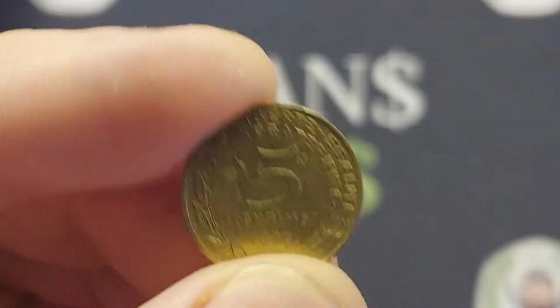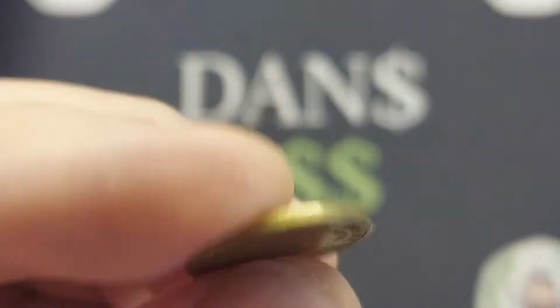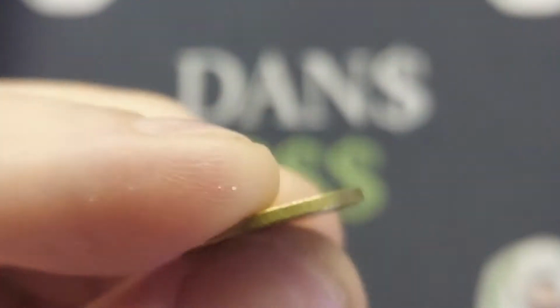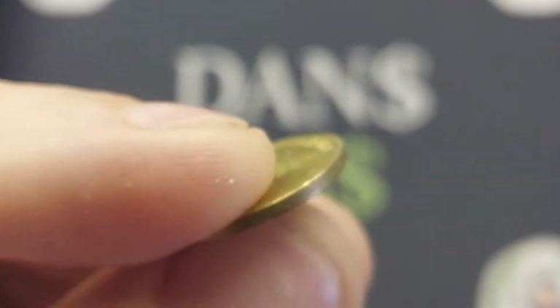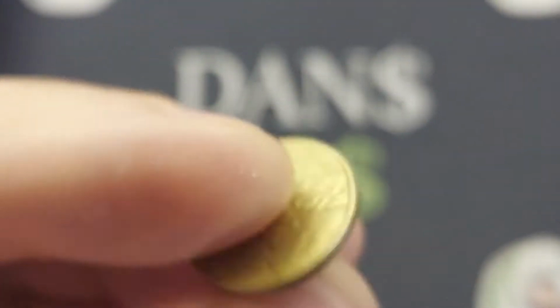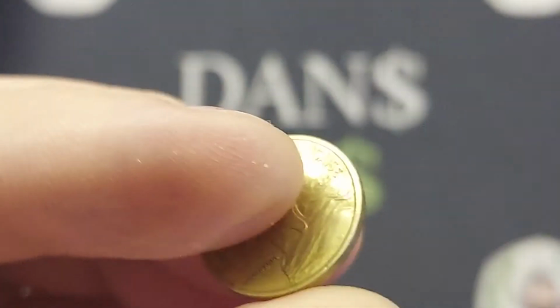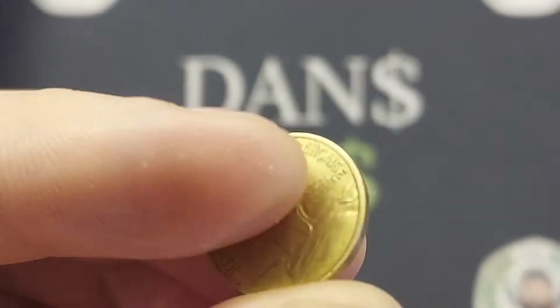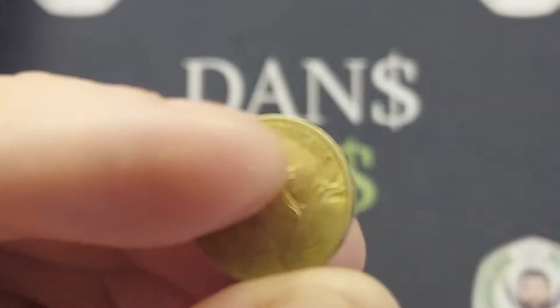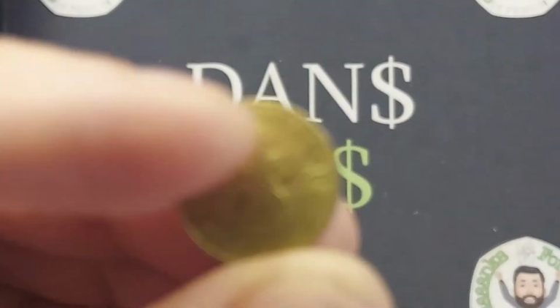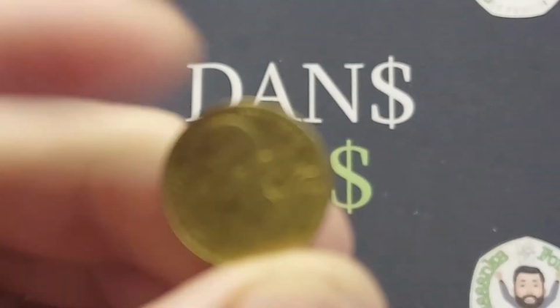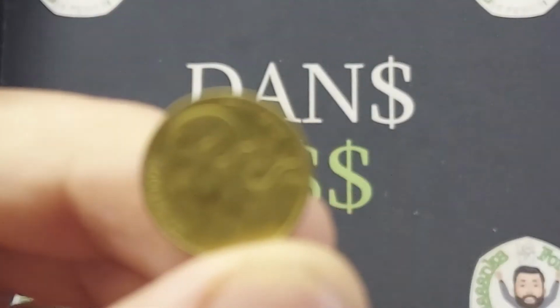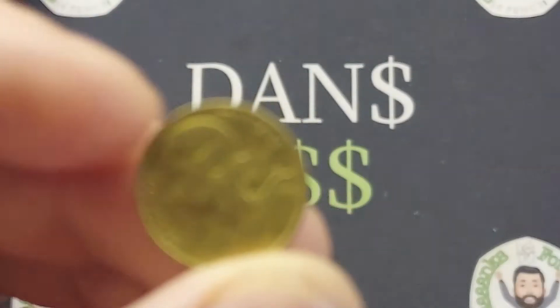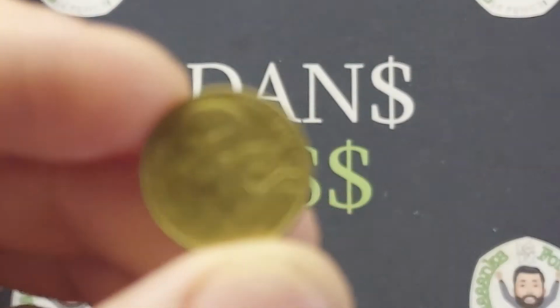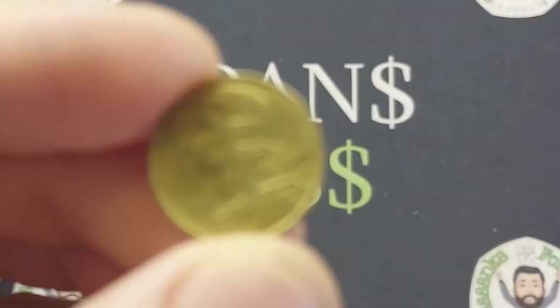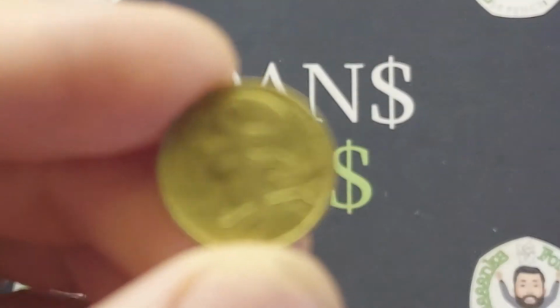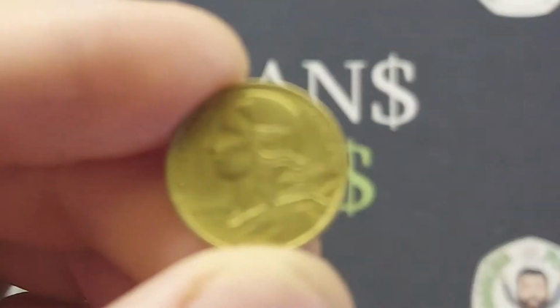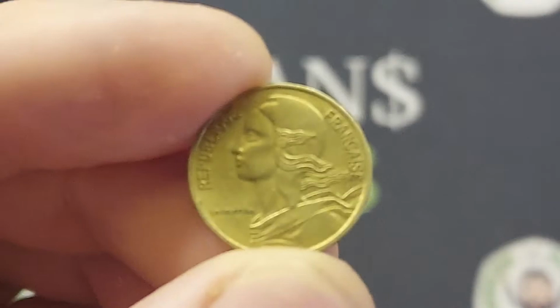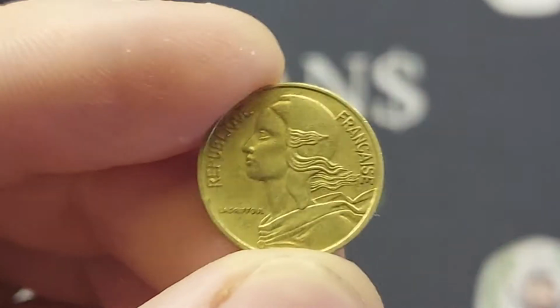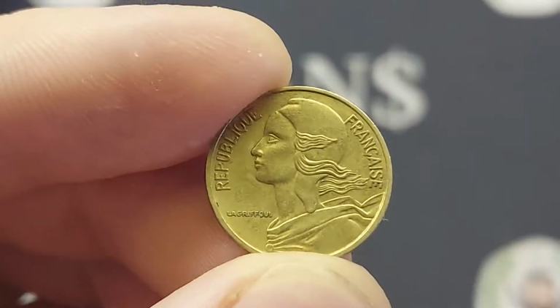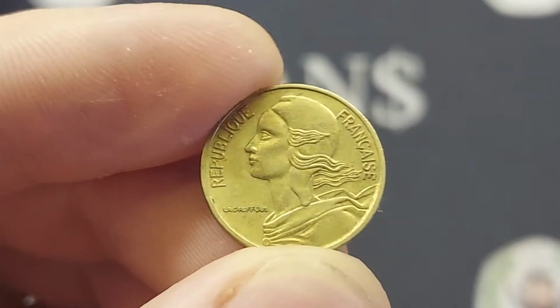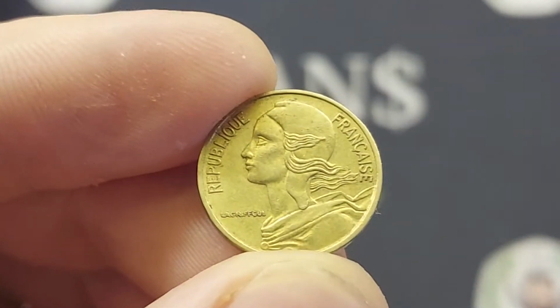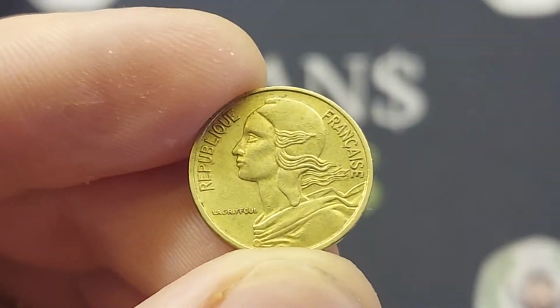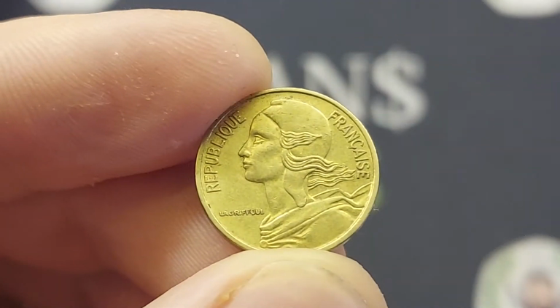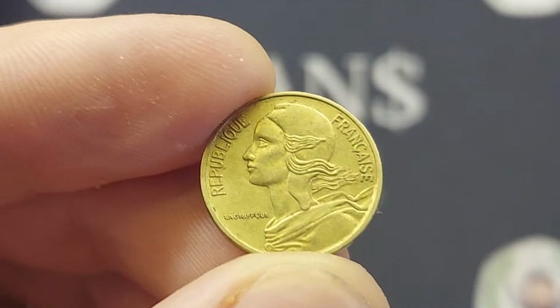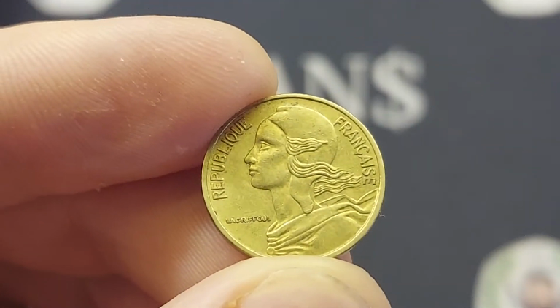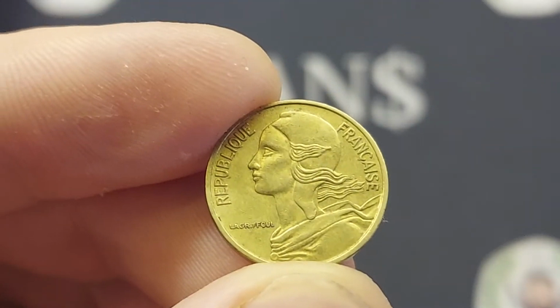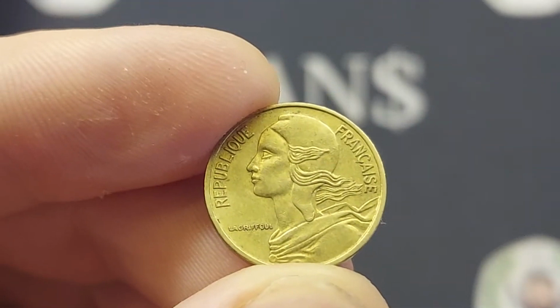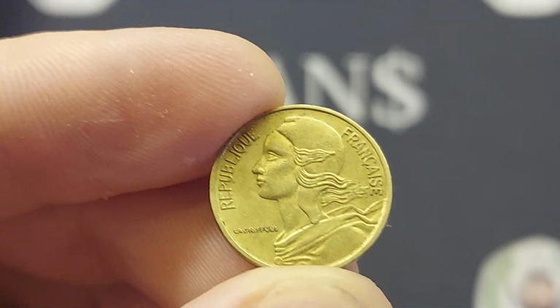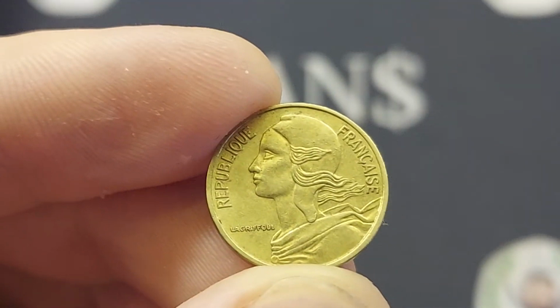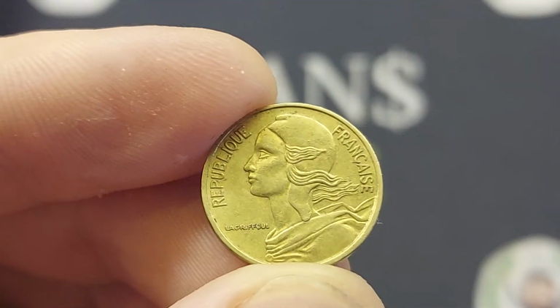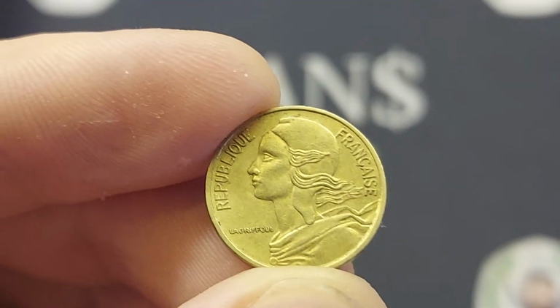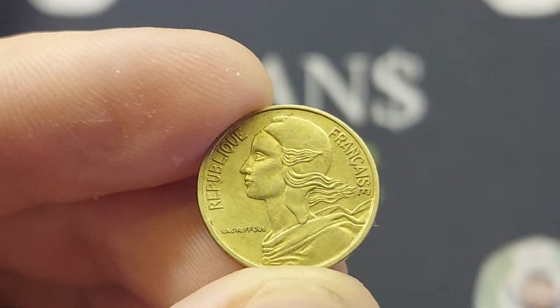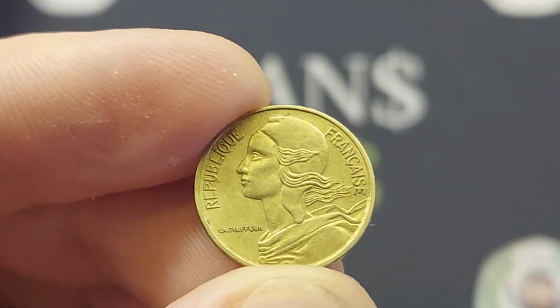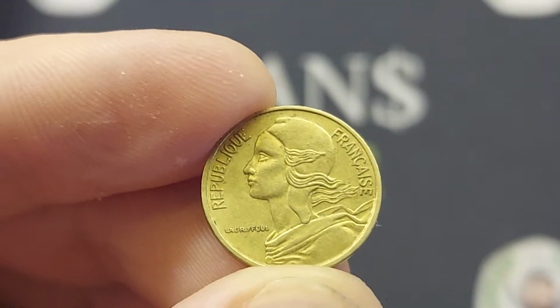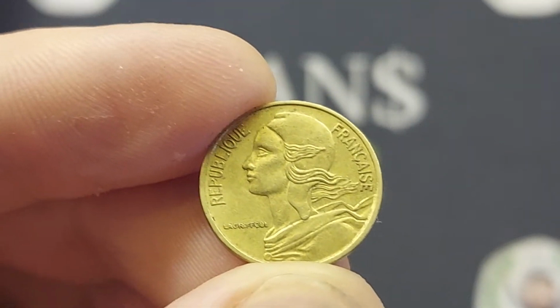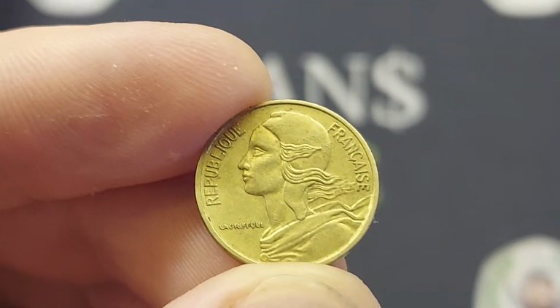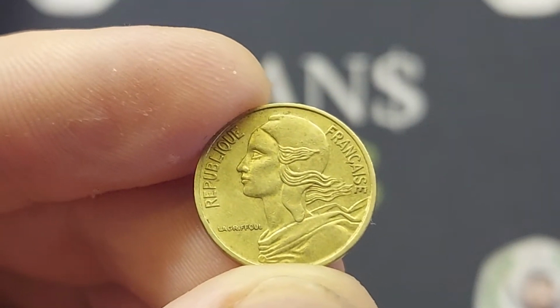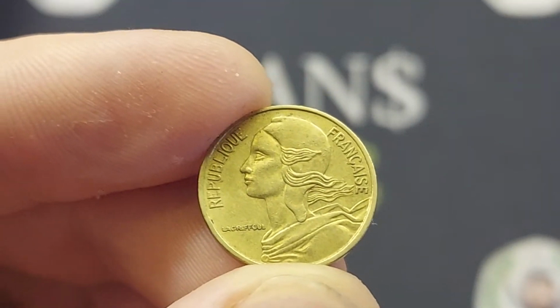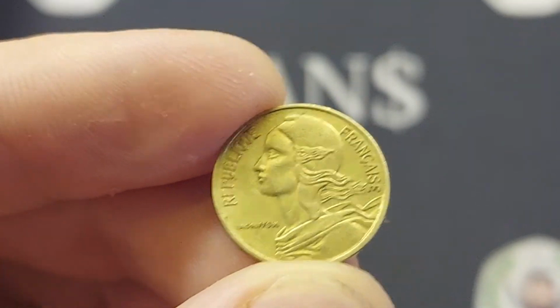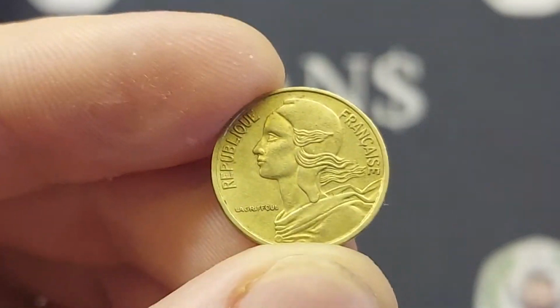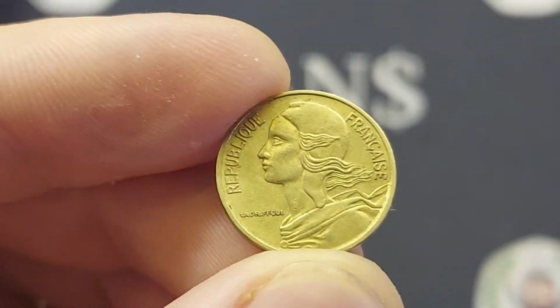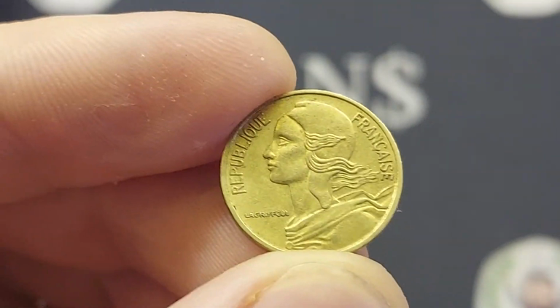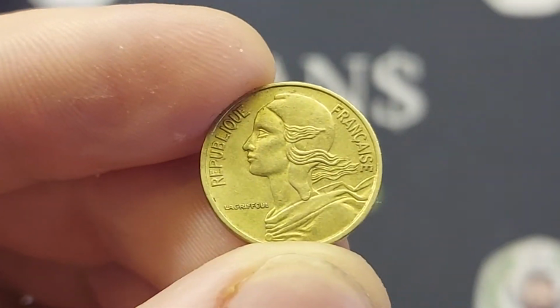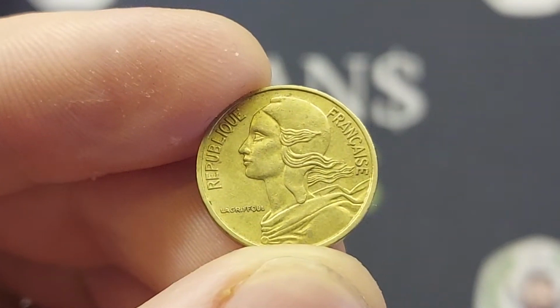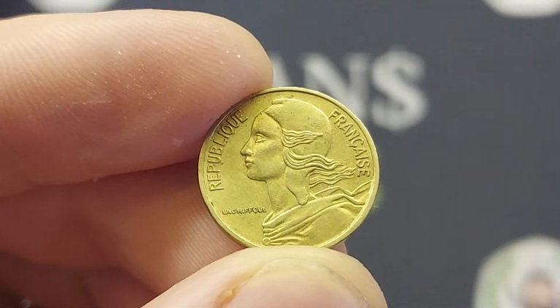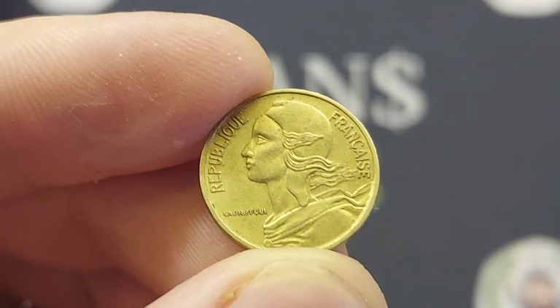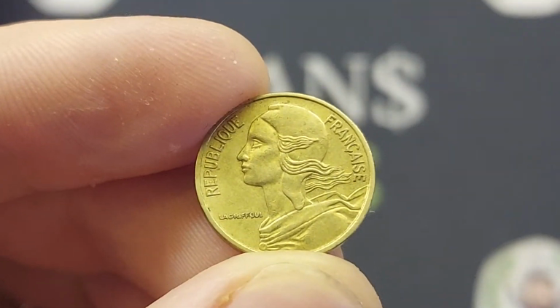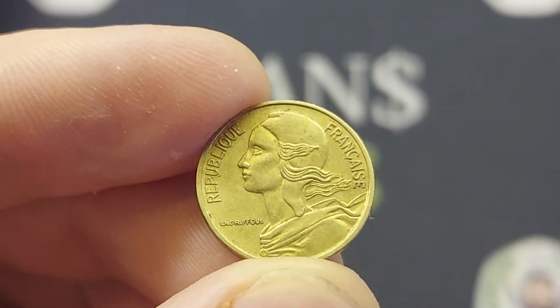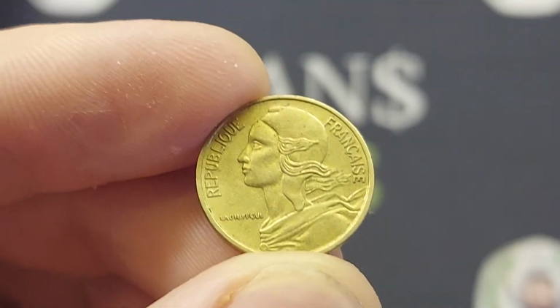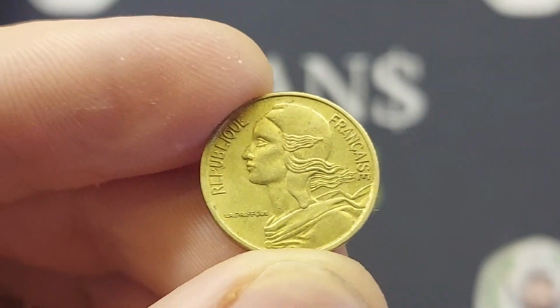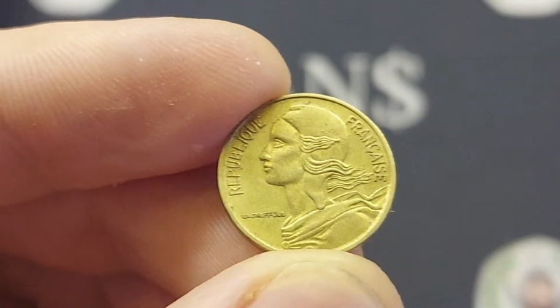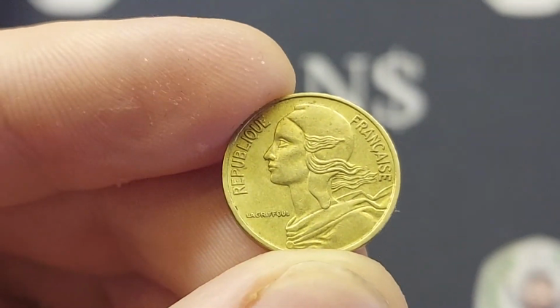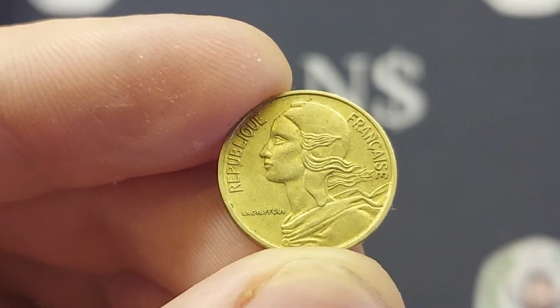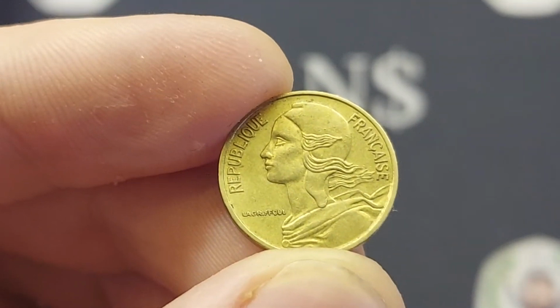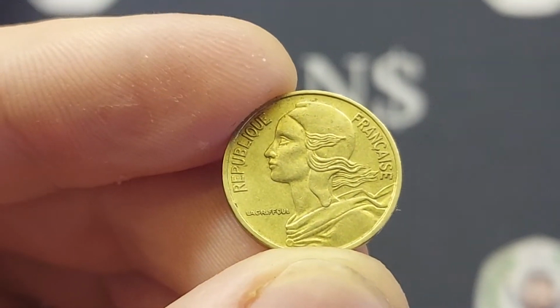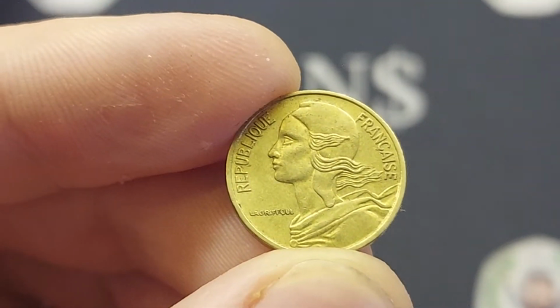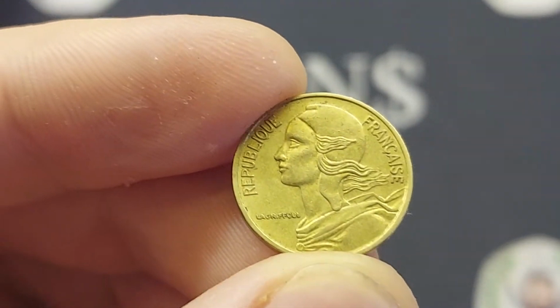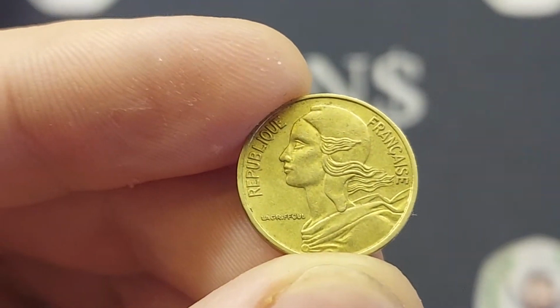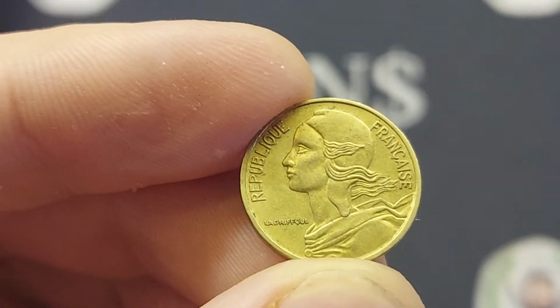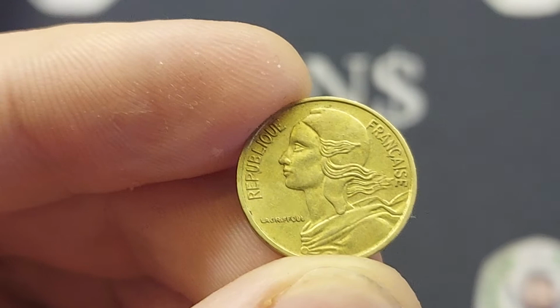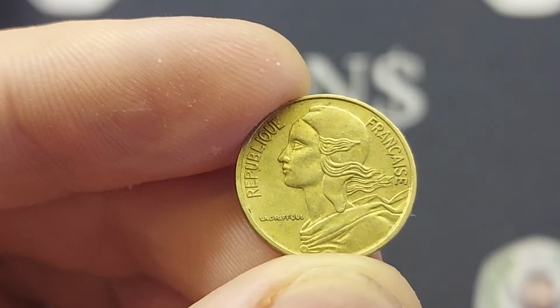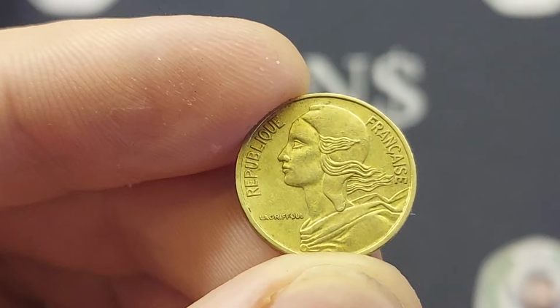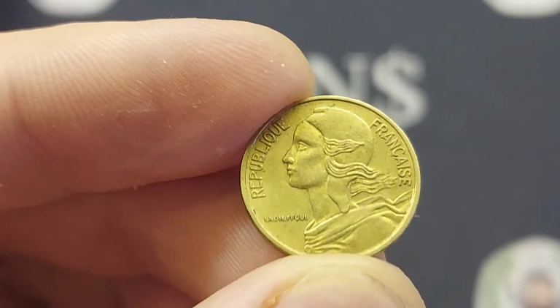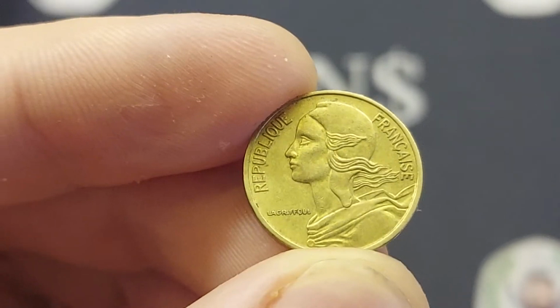We'll start off on the front of the coin with Marianne in the middle of the coin, looking to the left. Republic of France there in lettering around the outside.